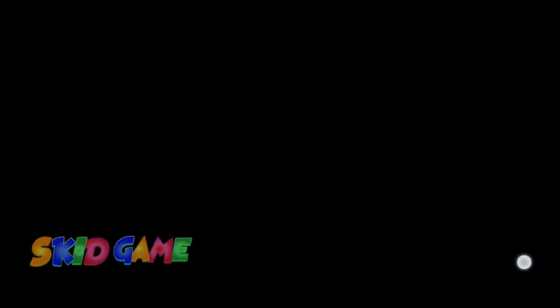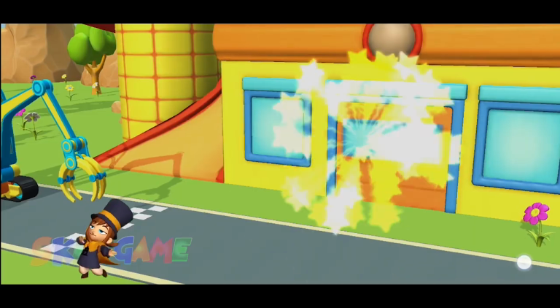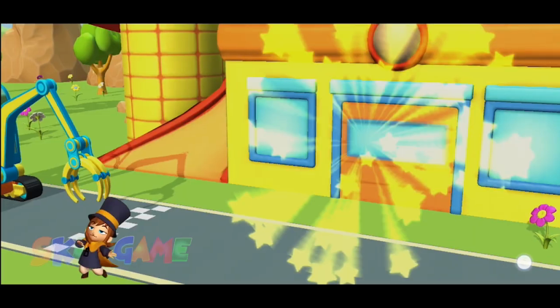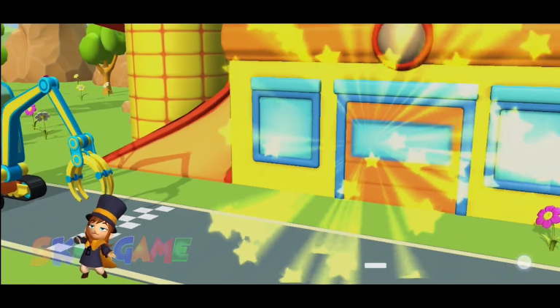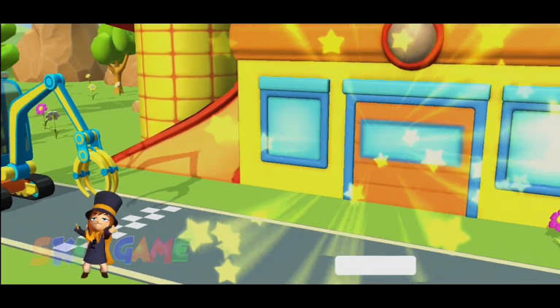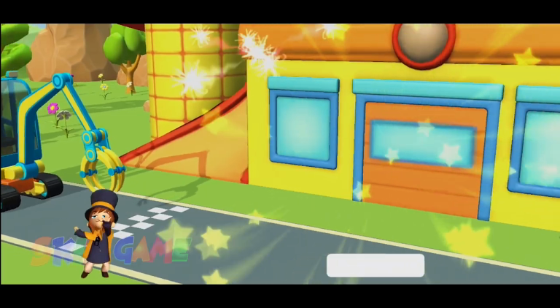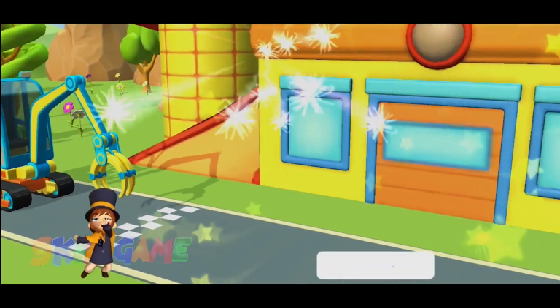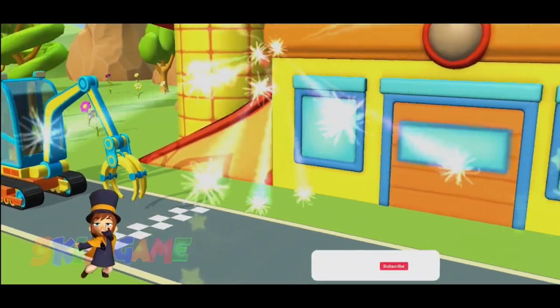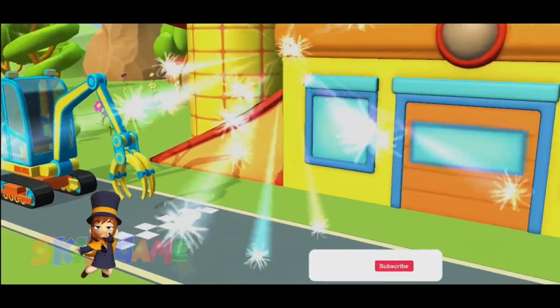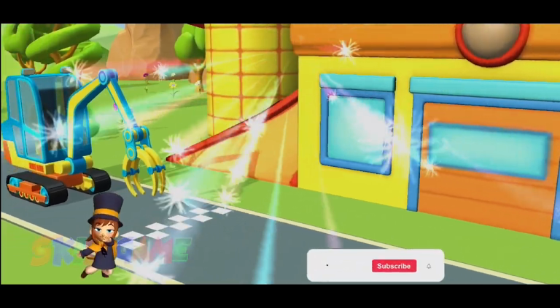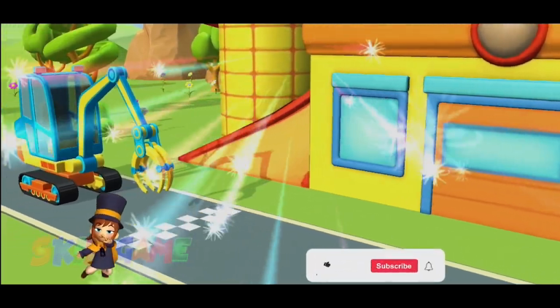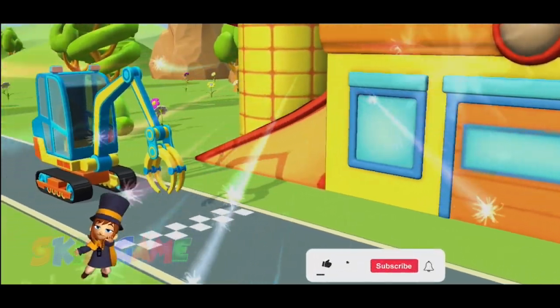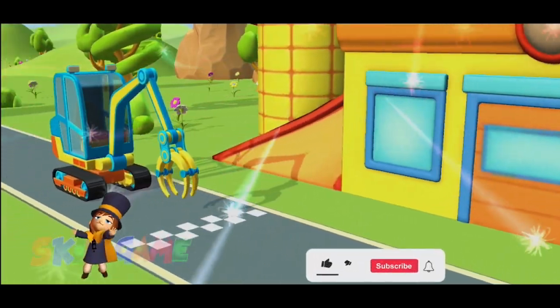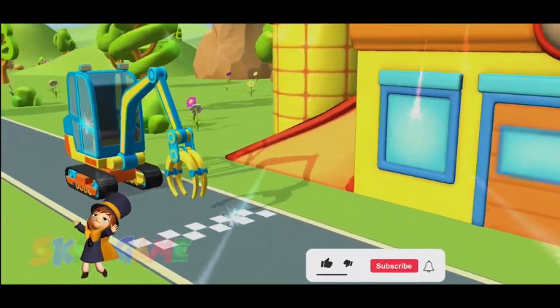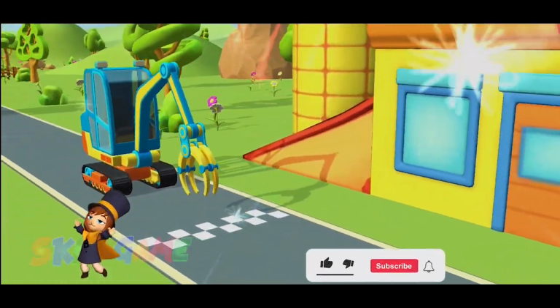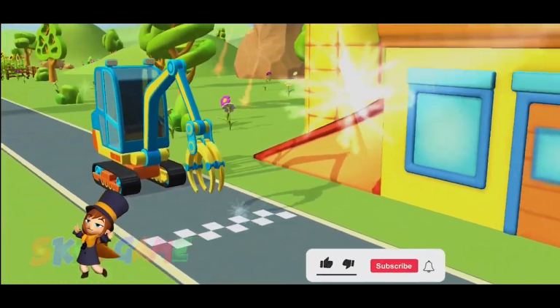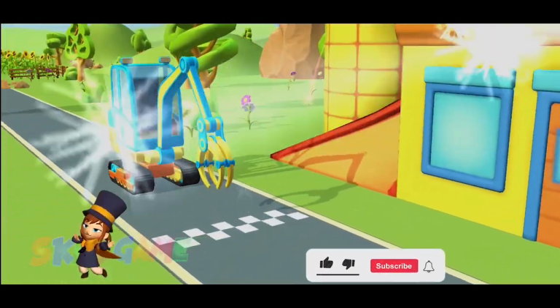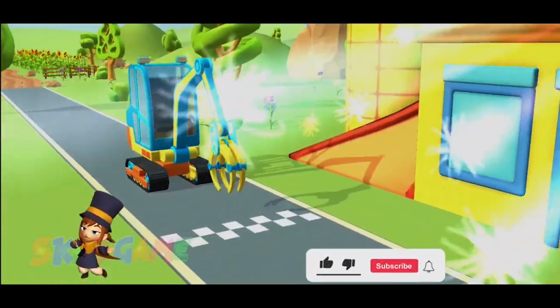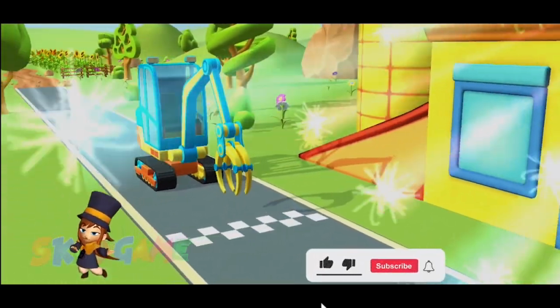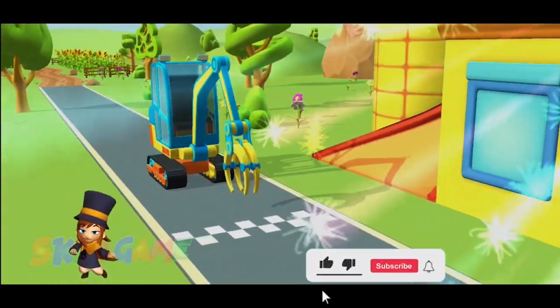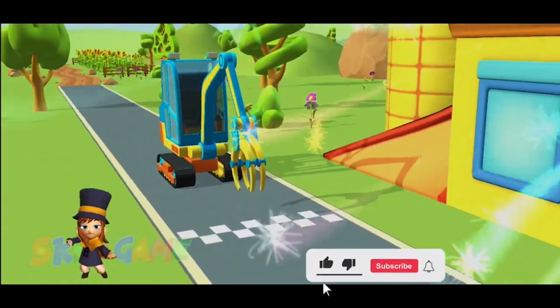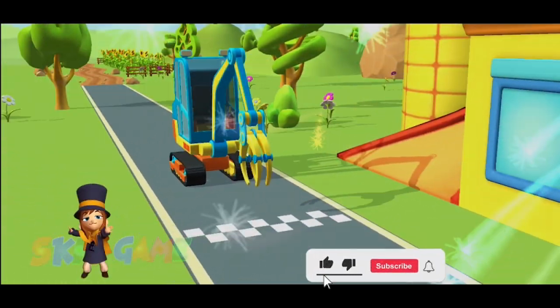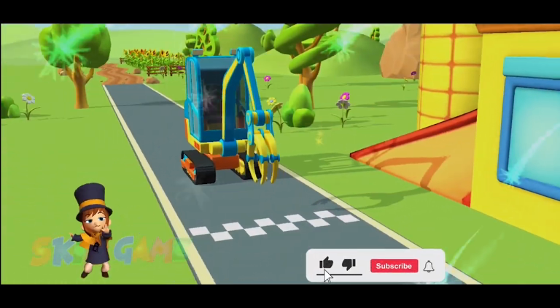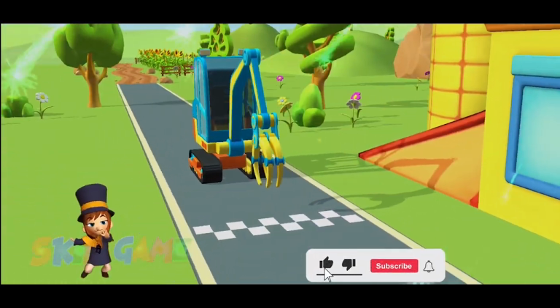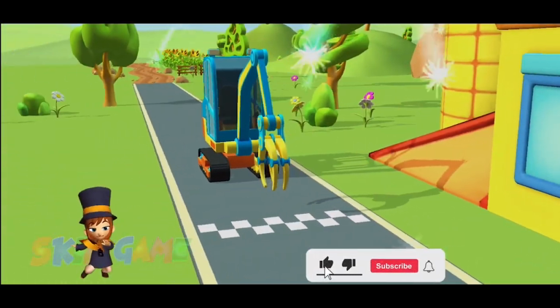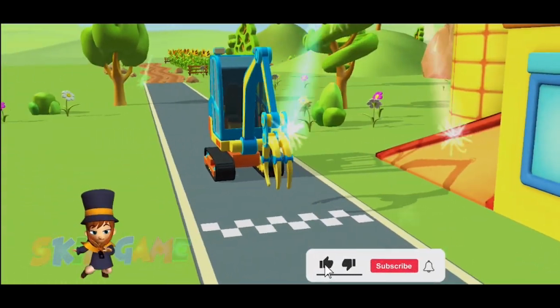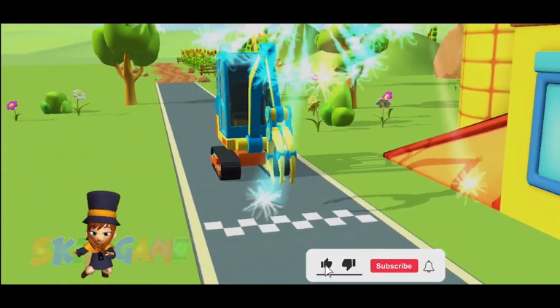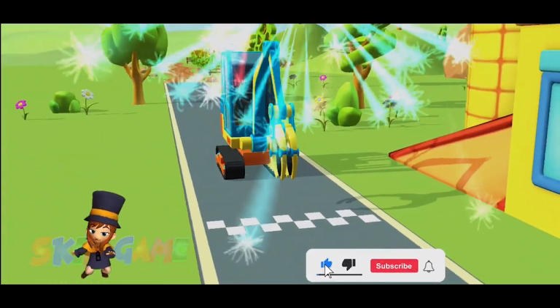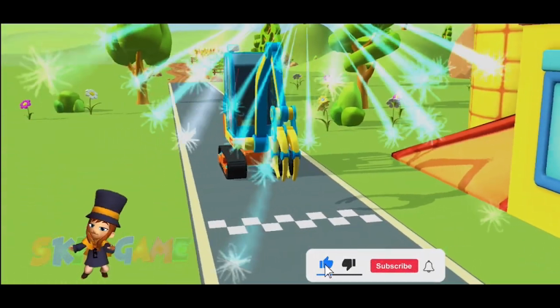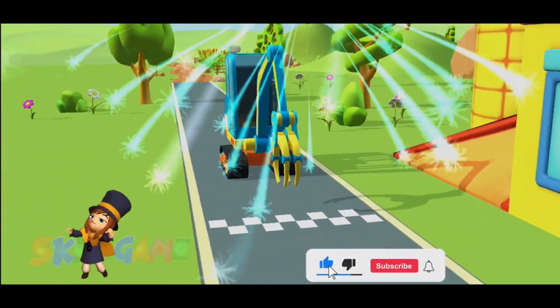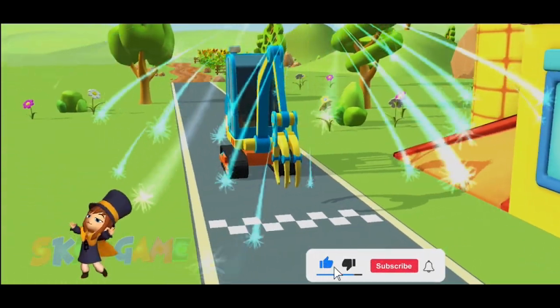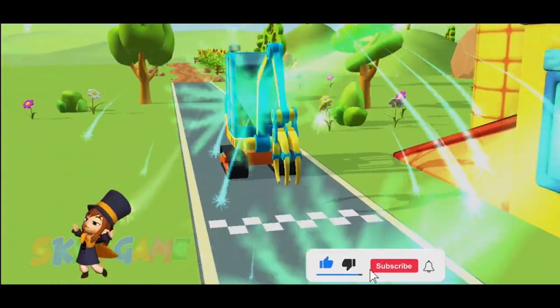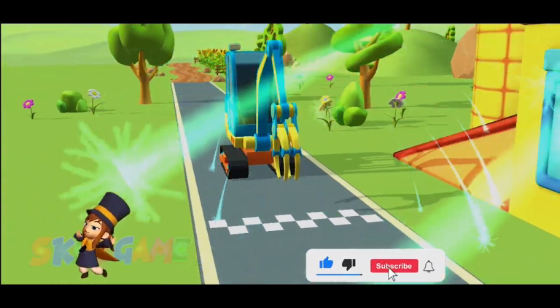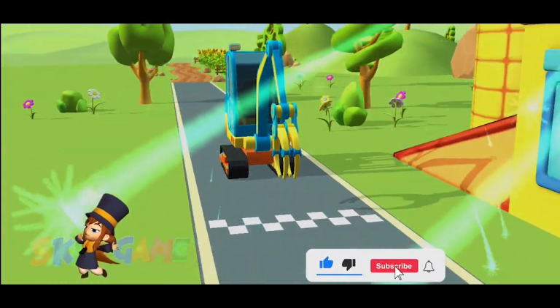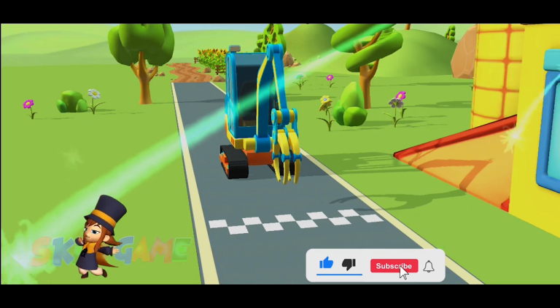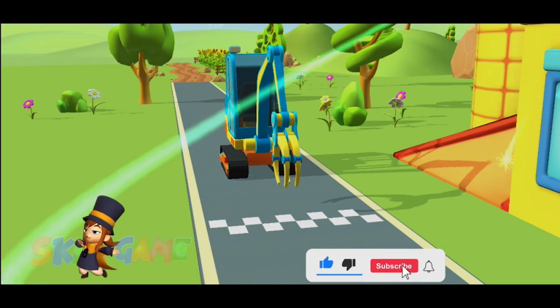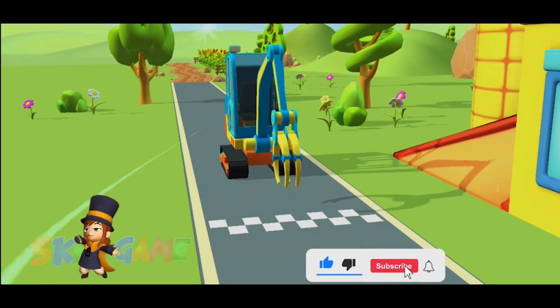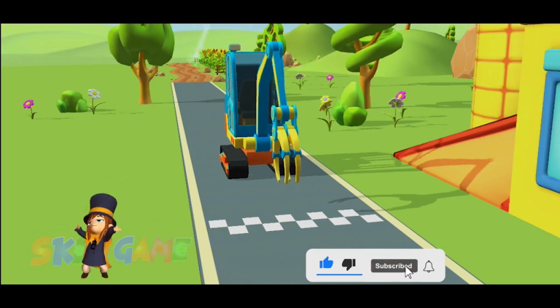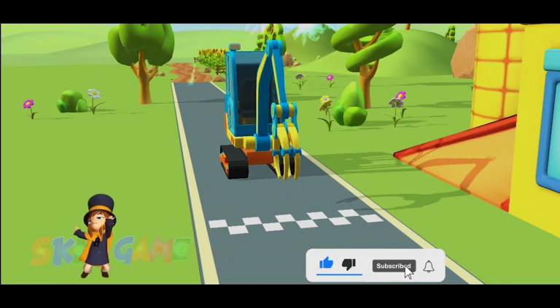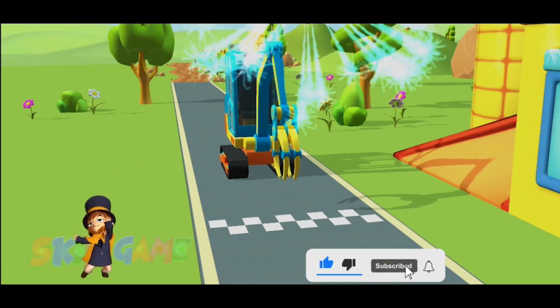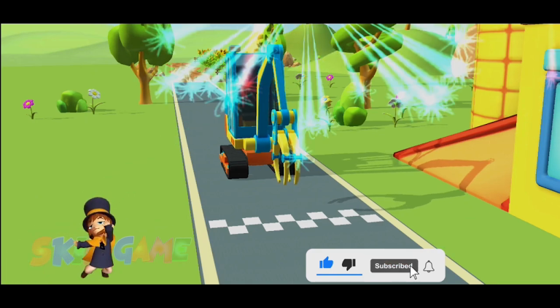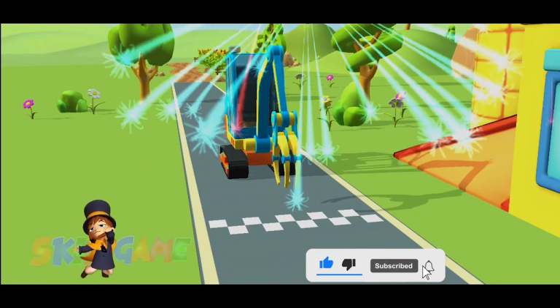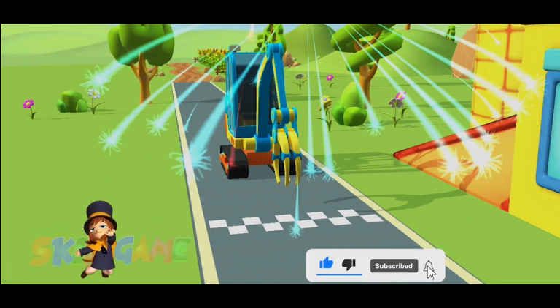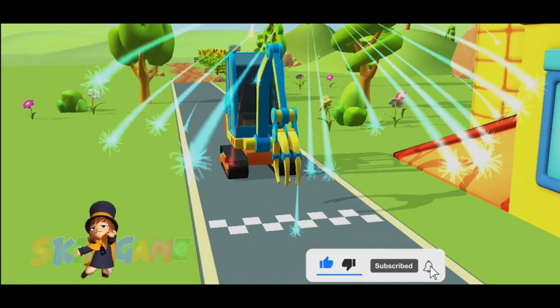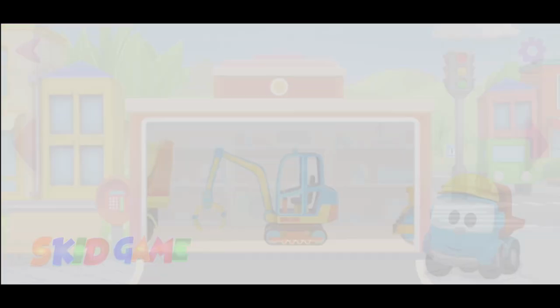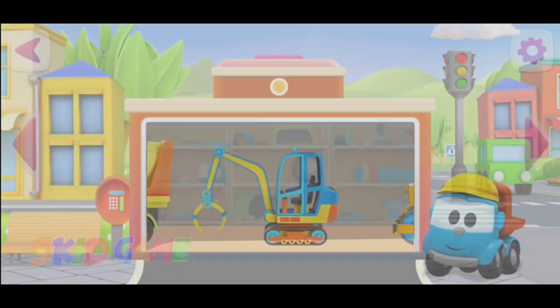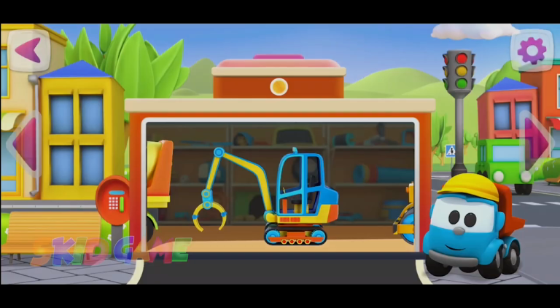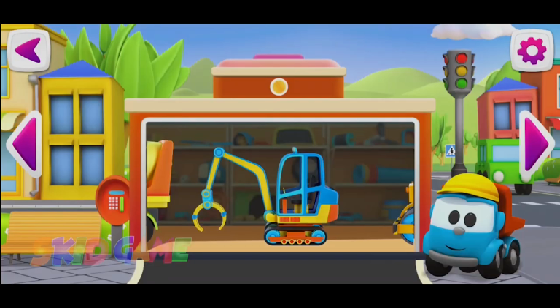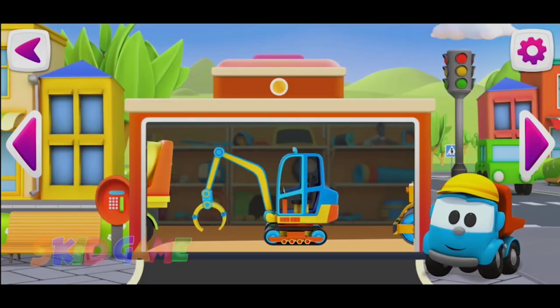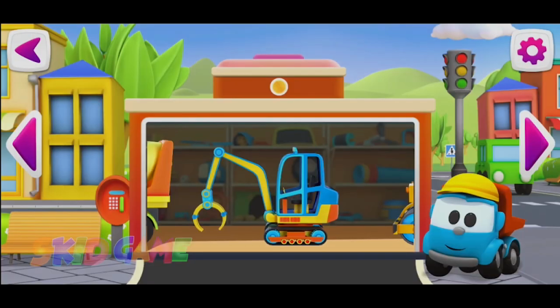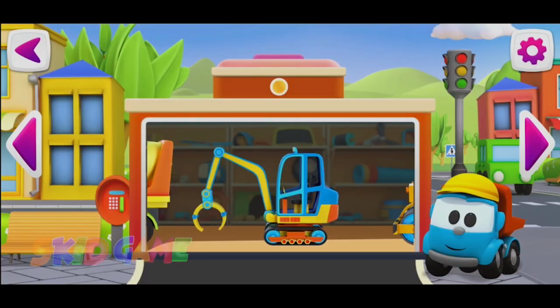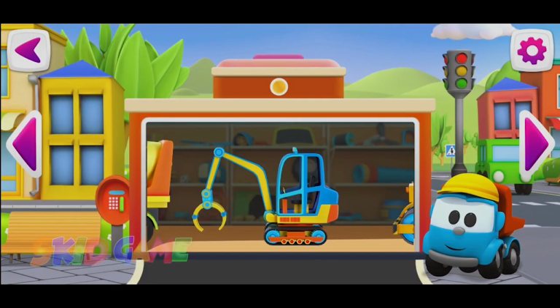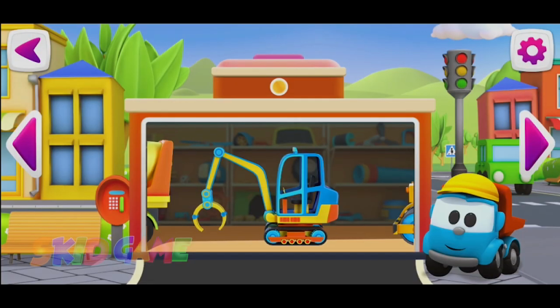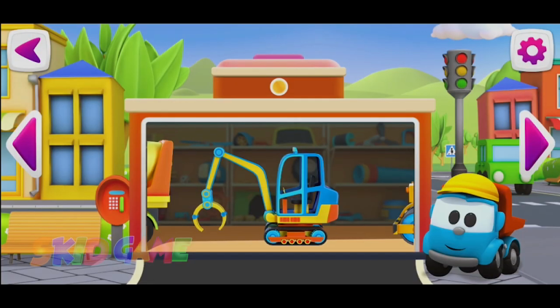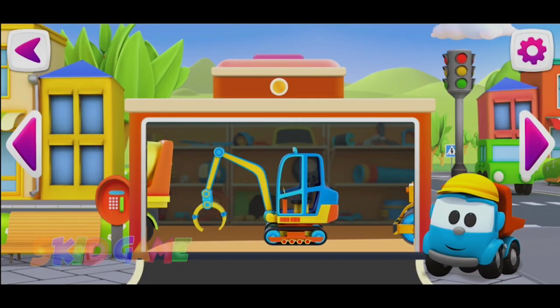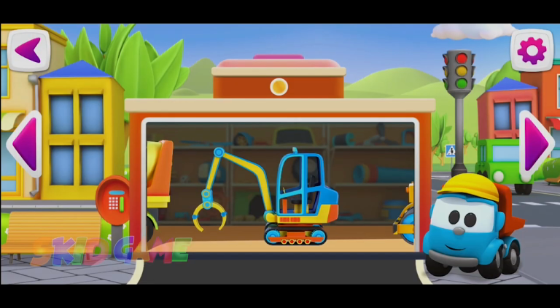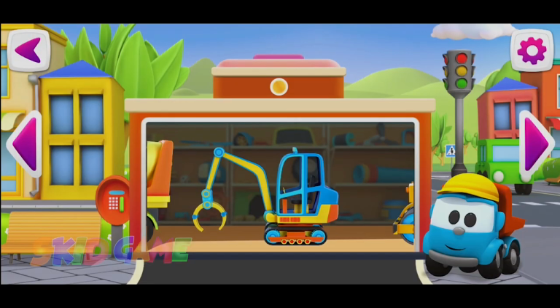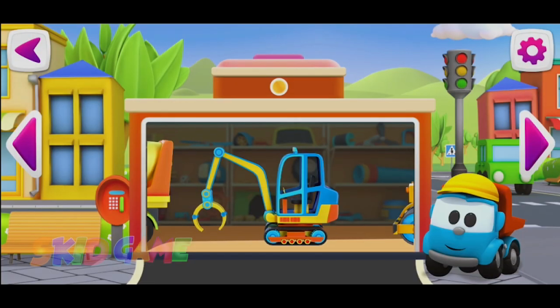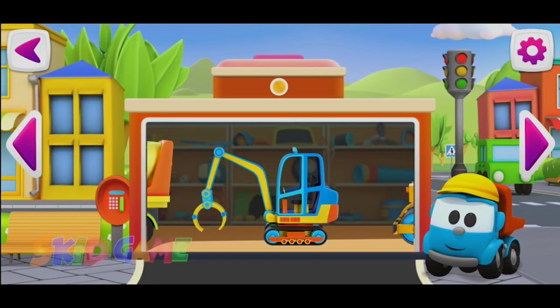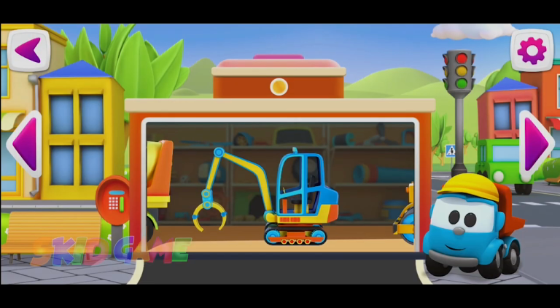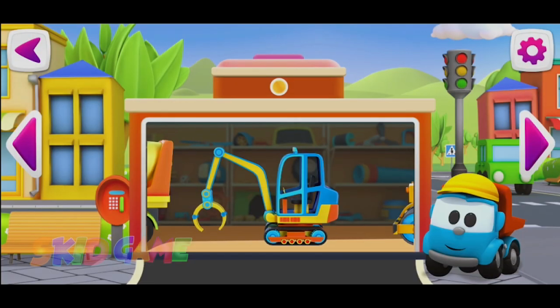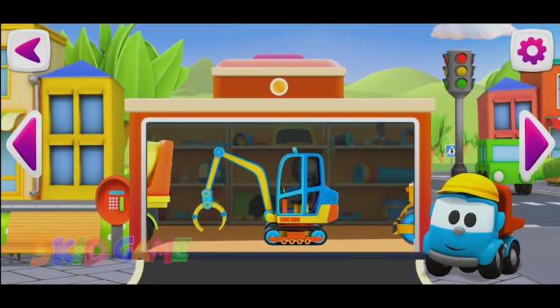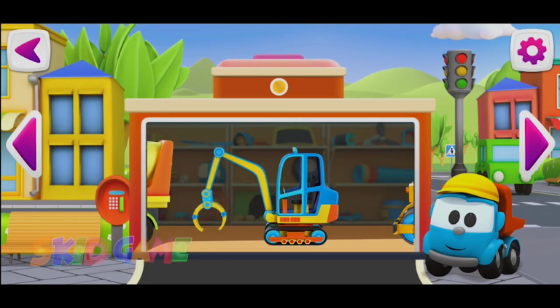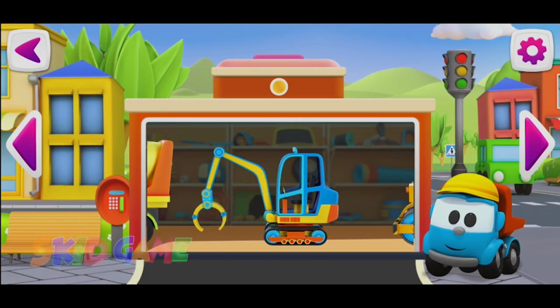Hooray! You did it! Choose the car you want to build.